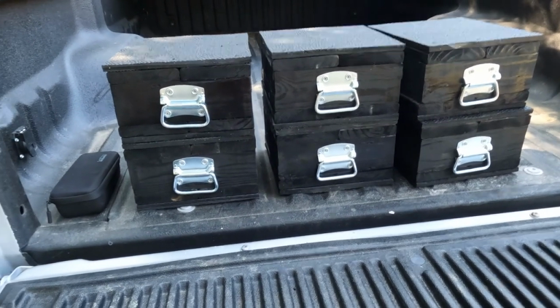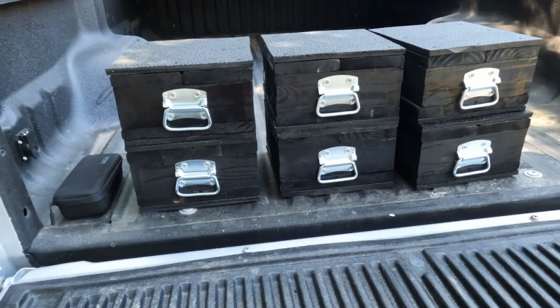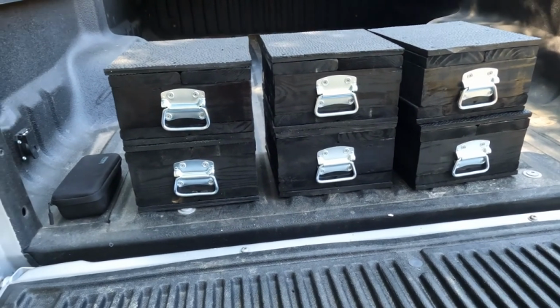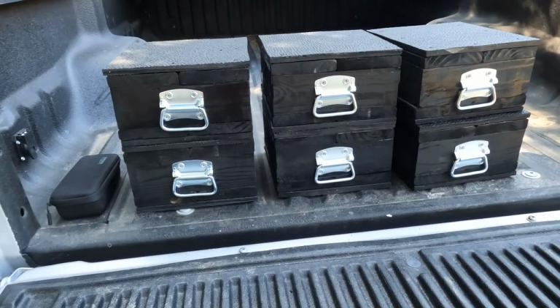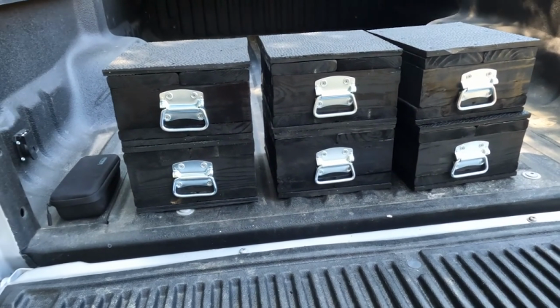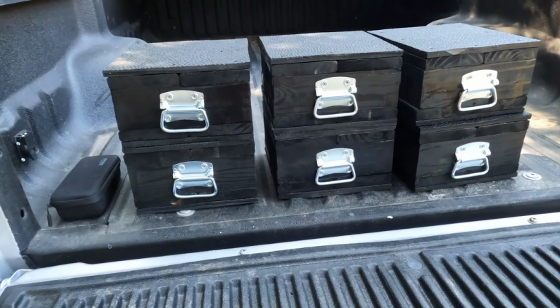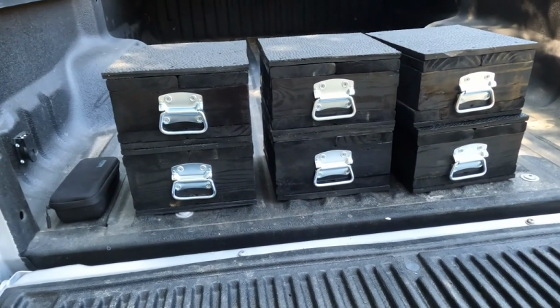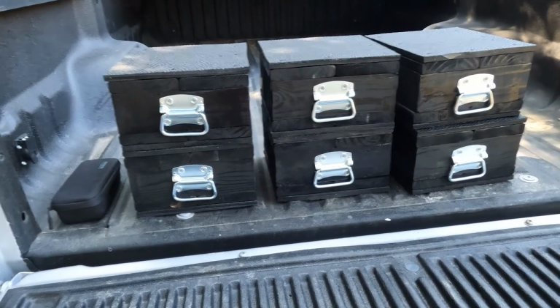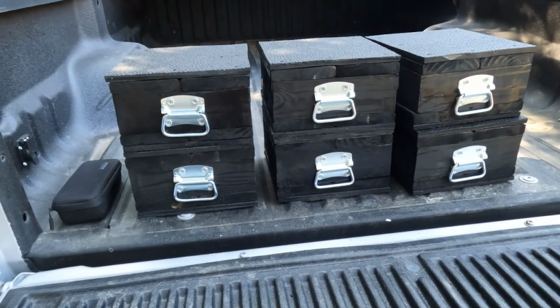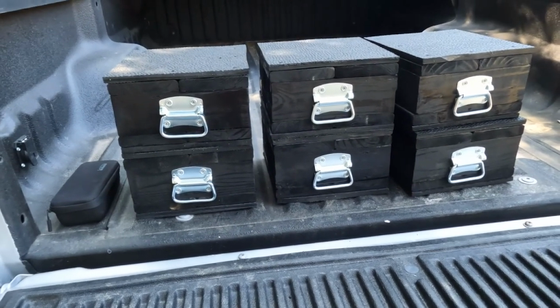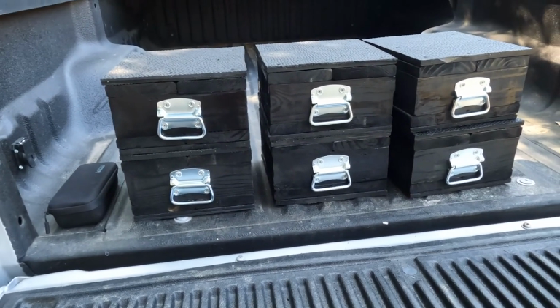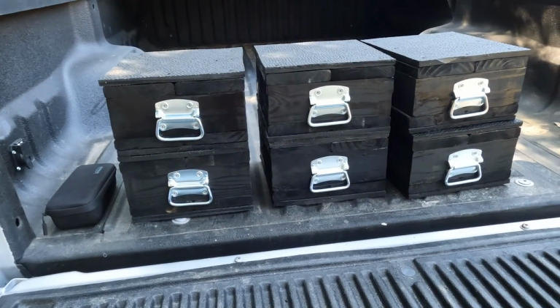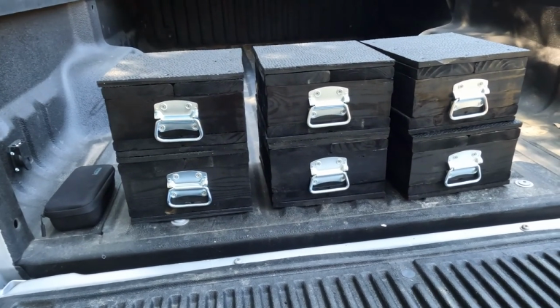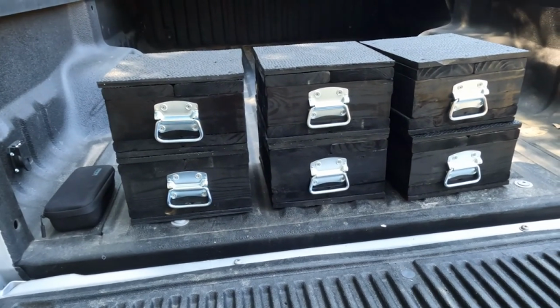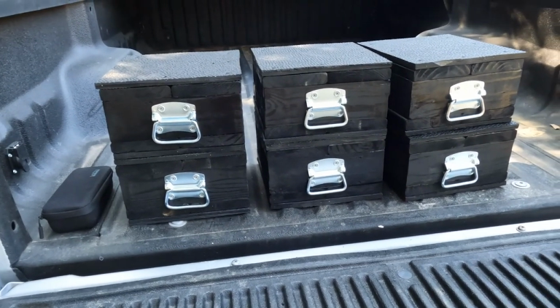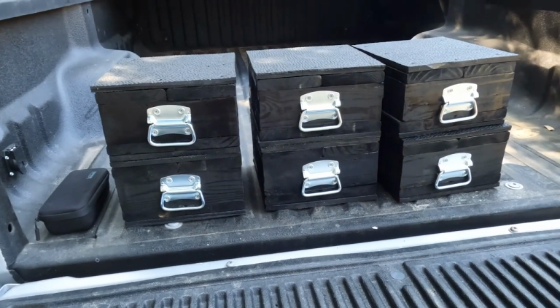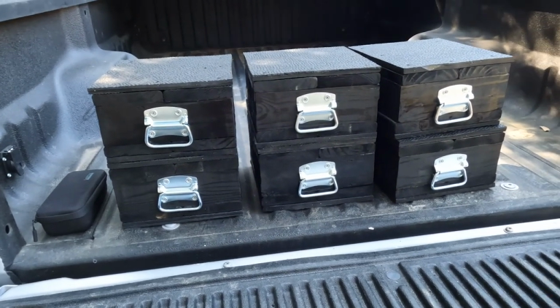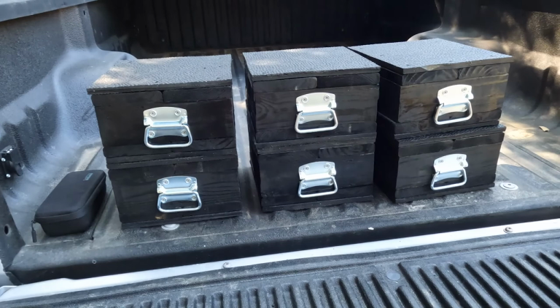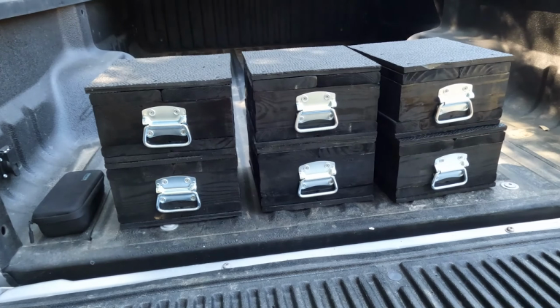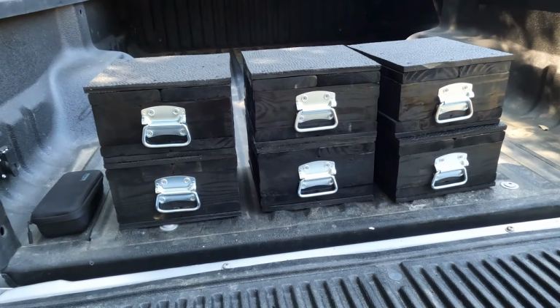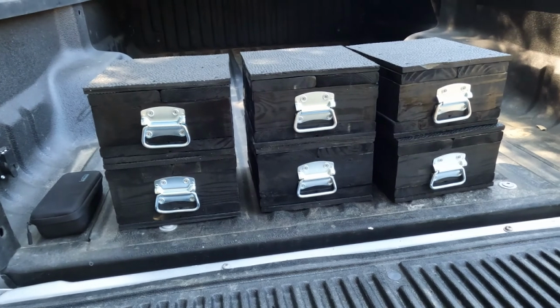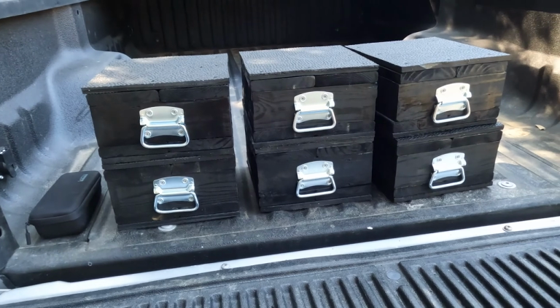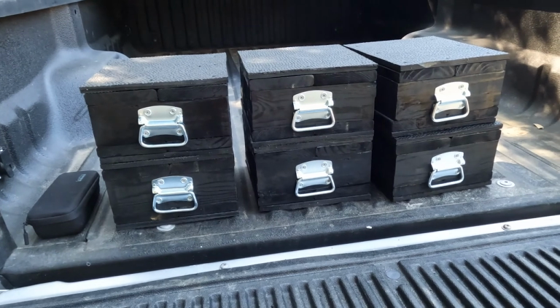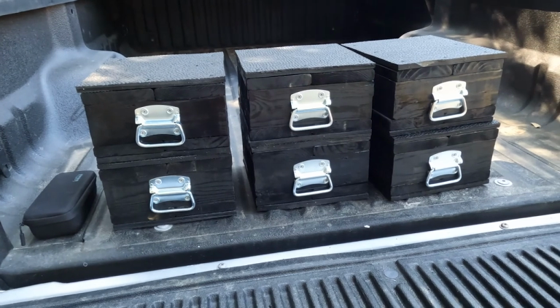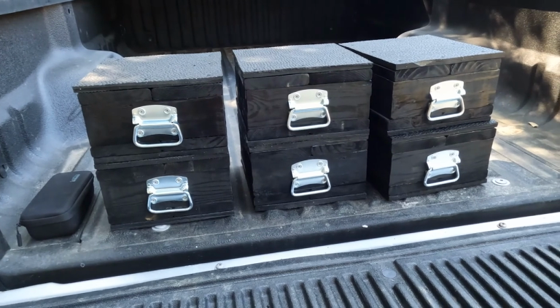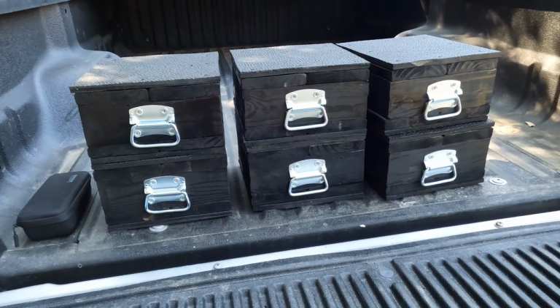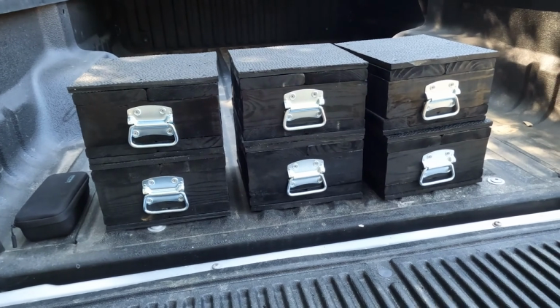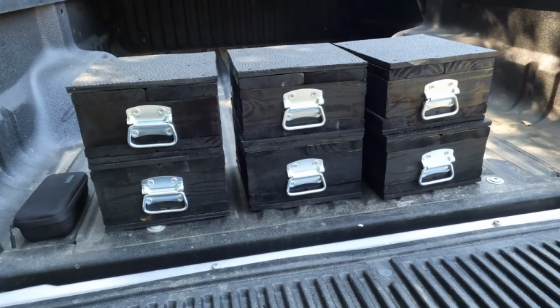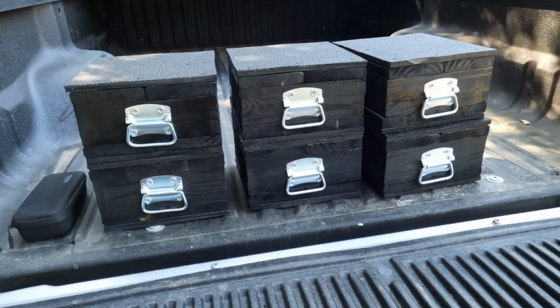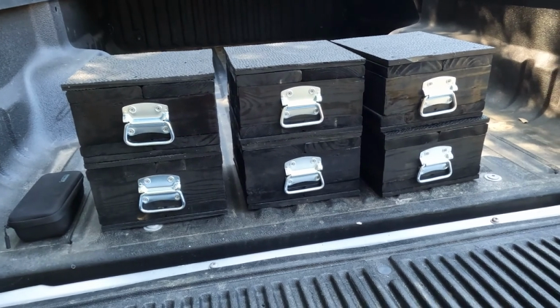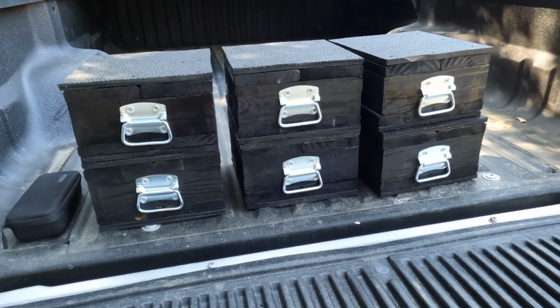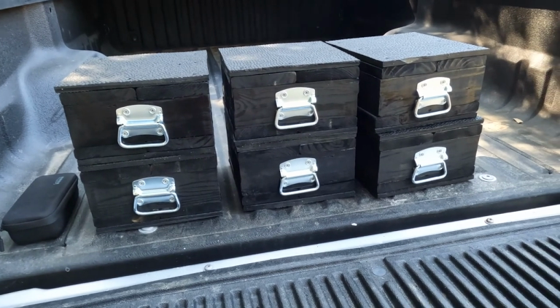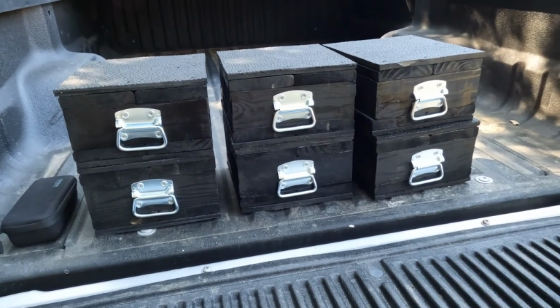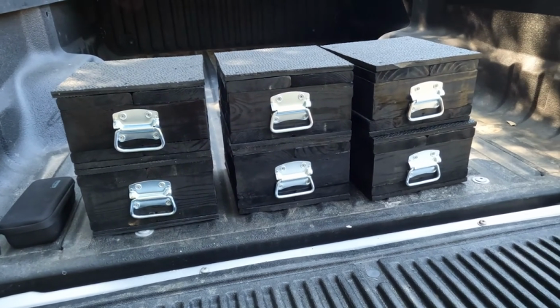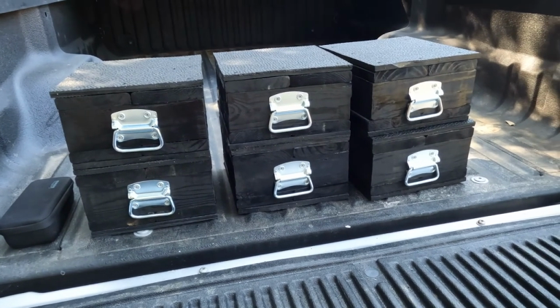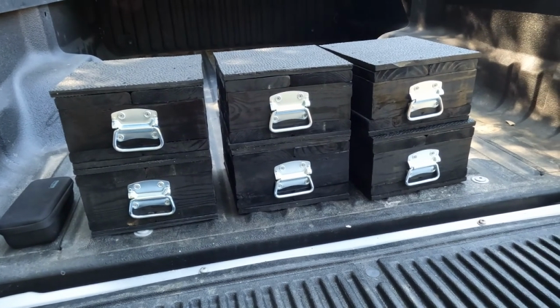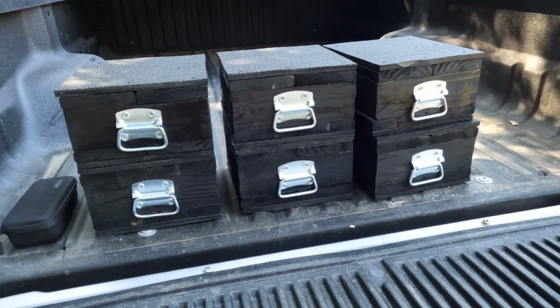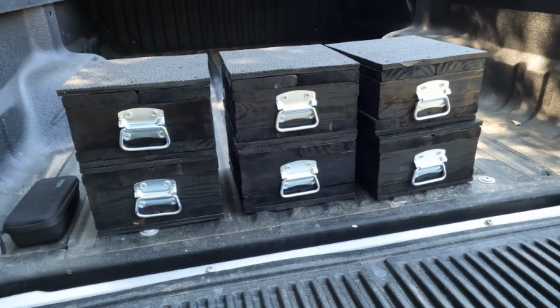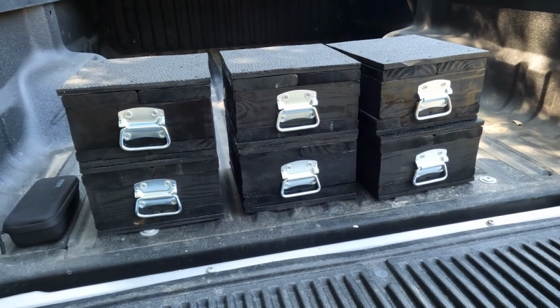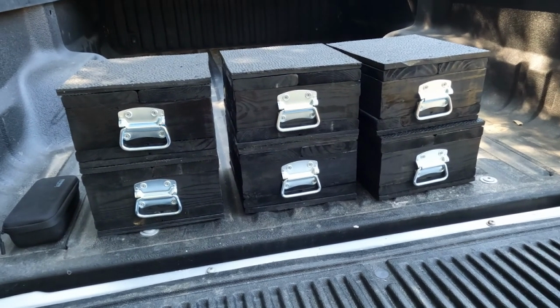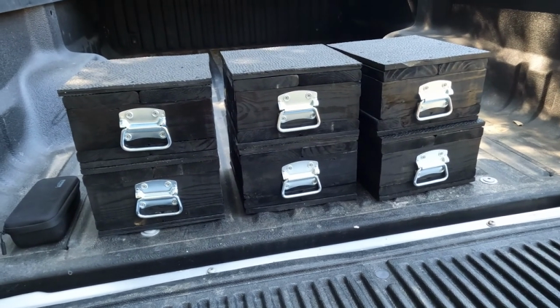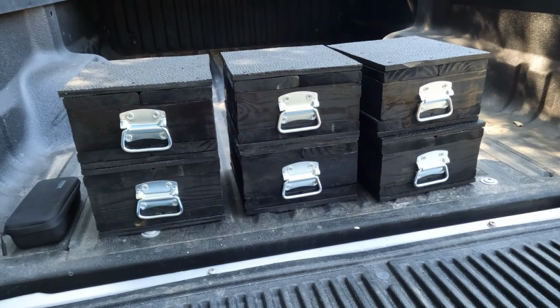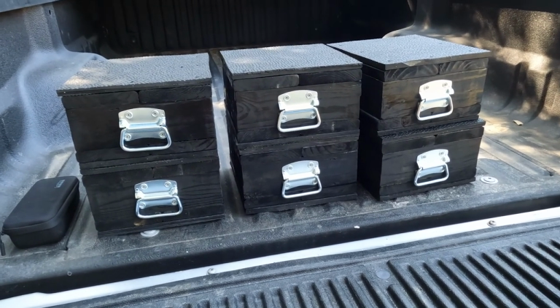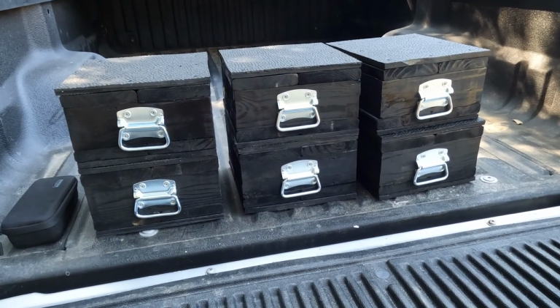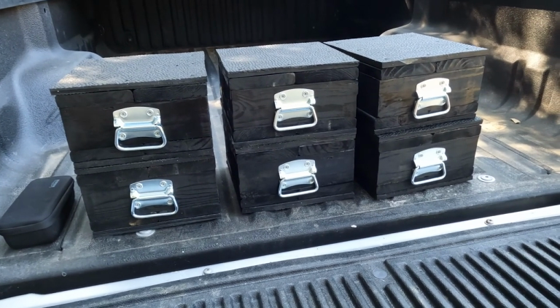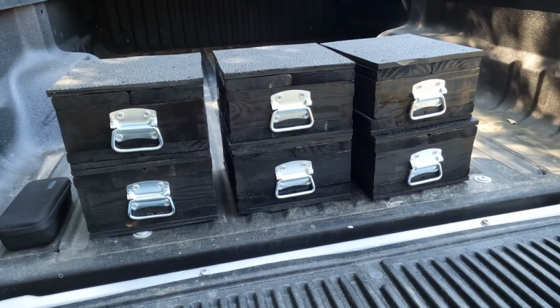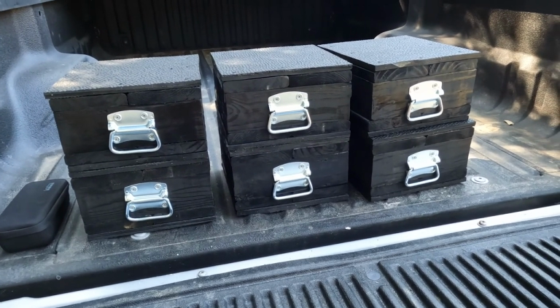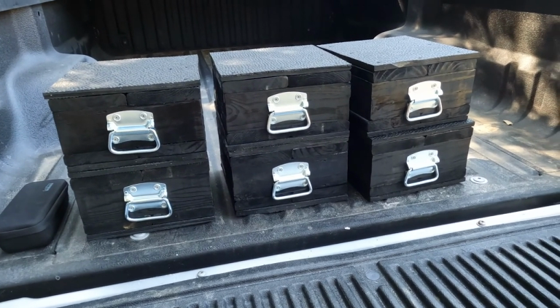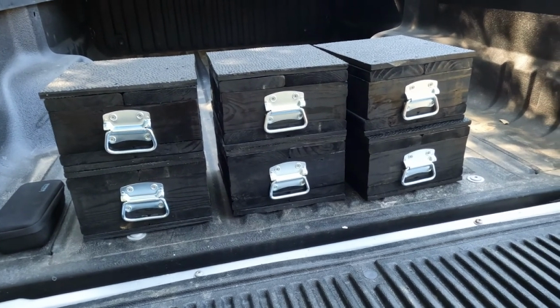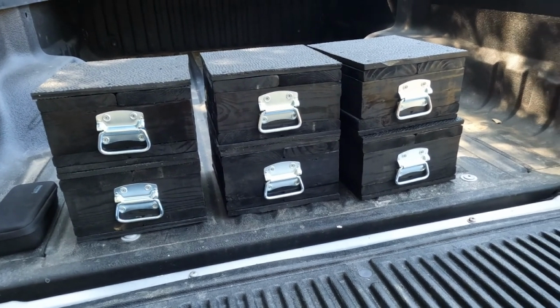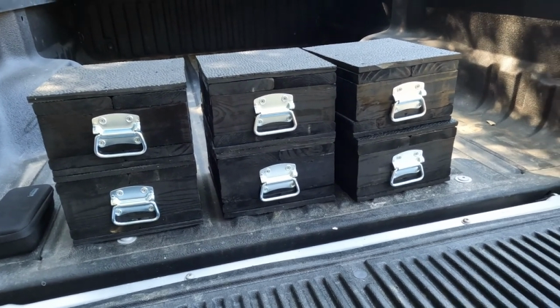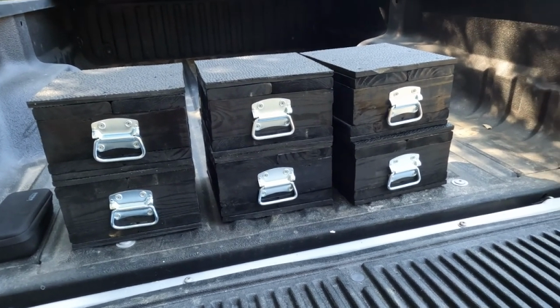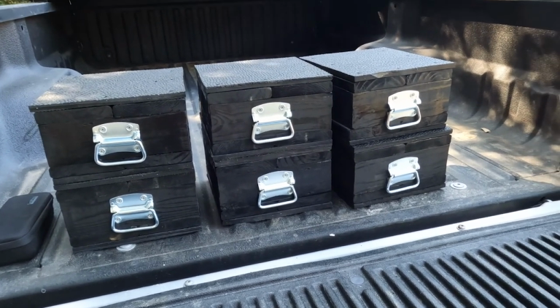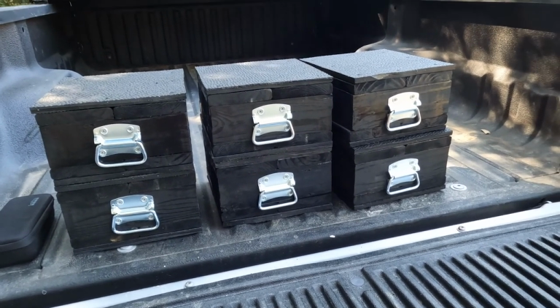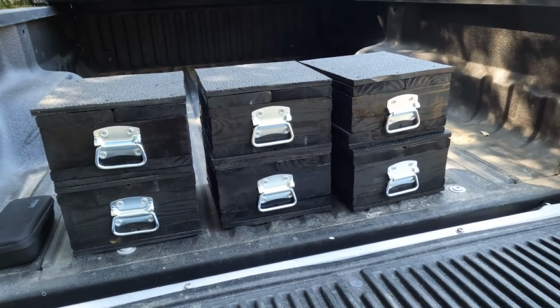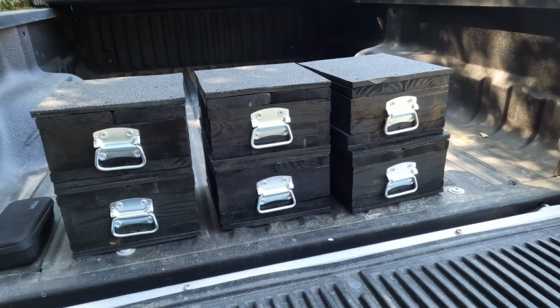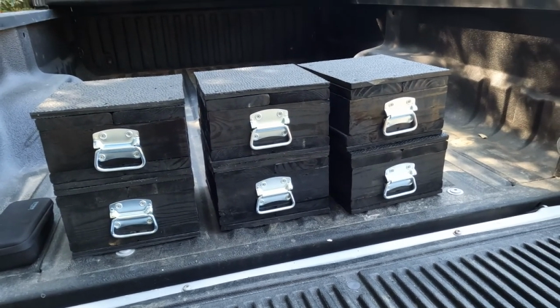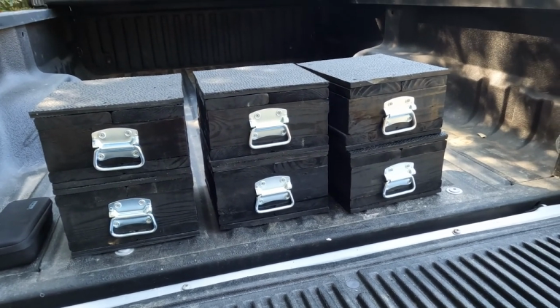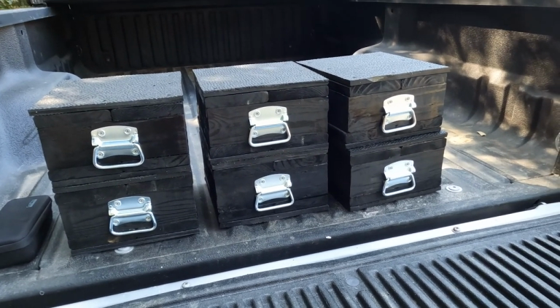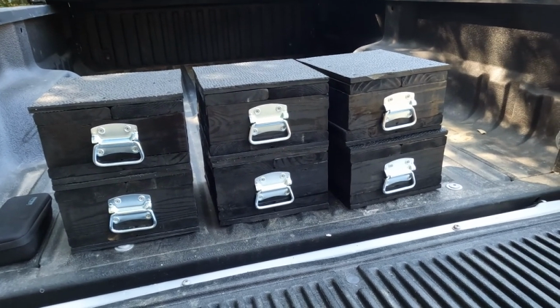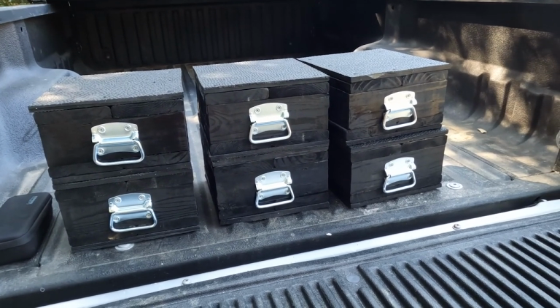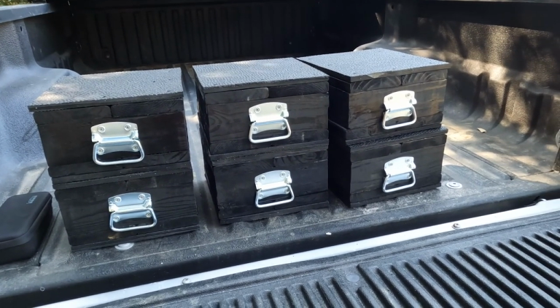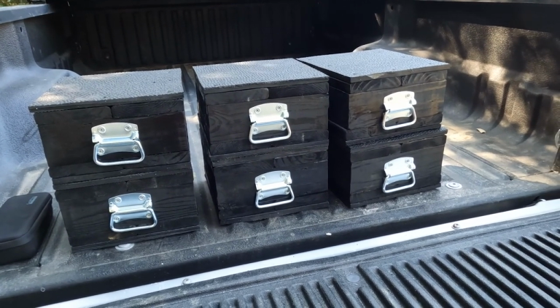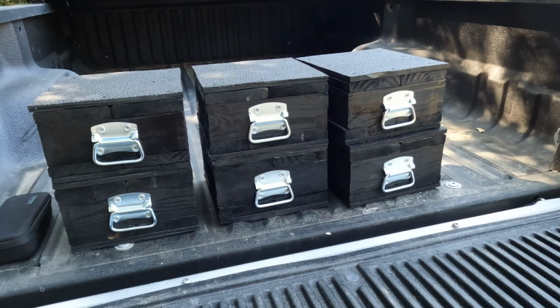Thanks for watching. Hopefully it'll help you out — and again, thanks to Kevin at Paving New Pass. Can't wait to use them and get on the road. See you on the road.